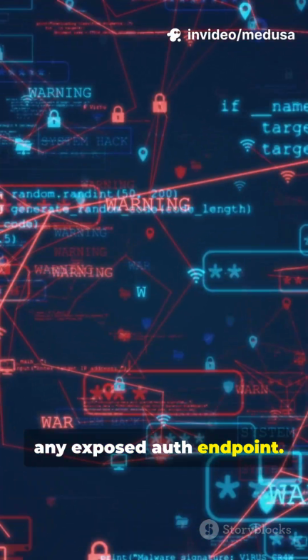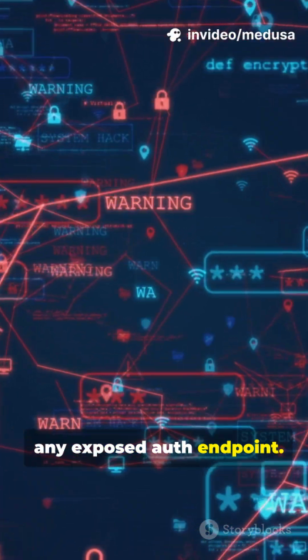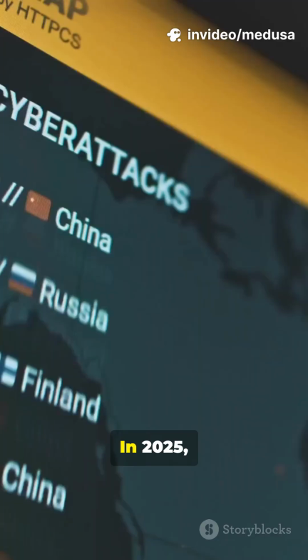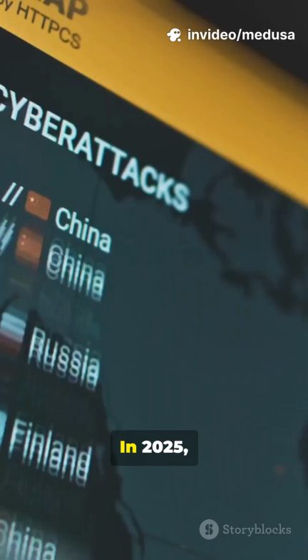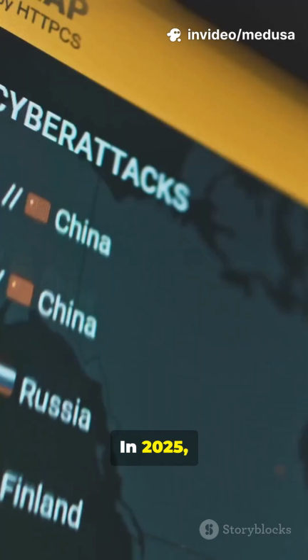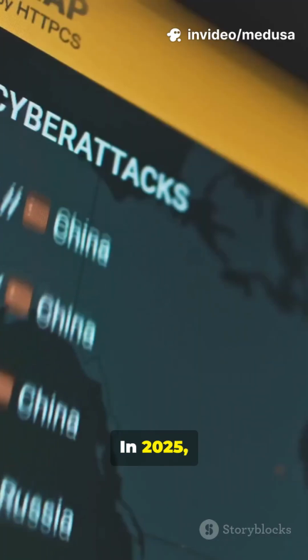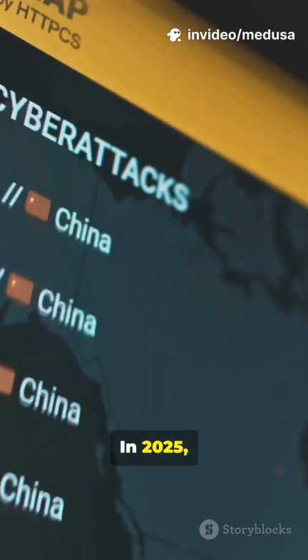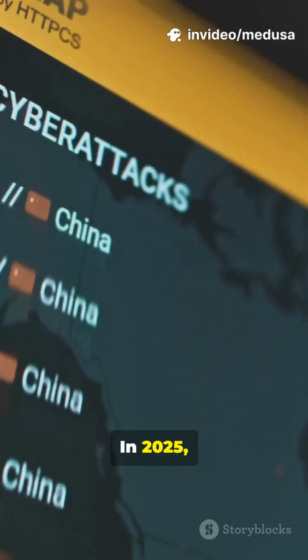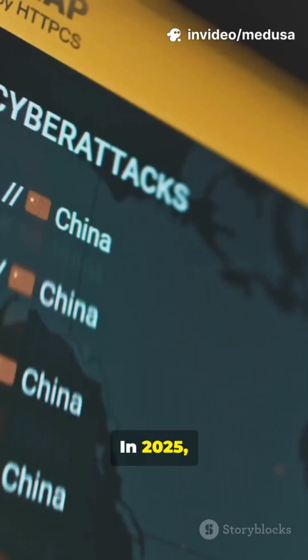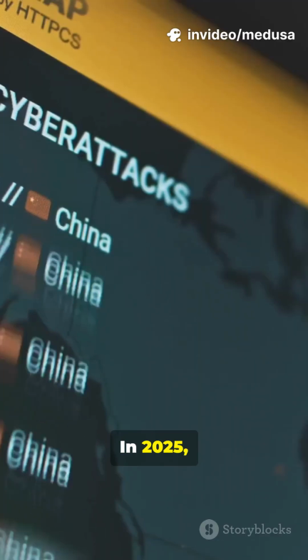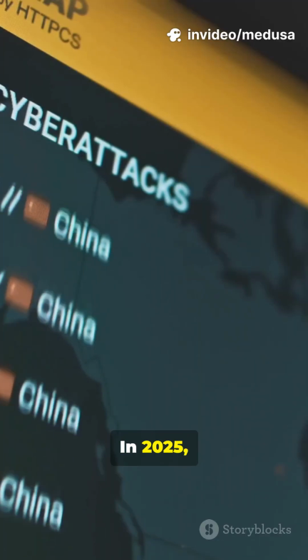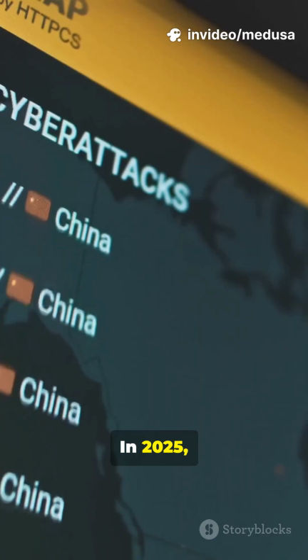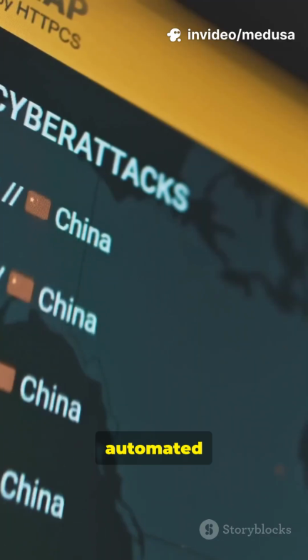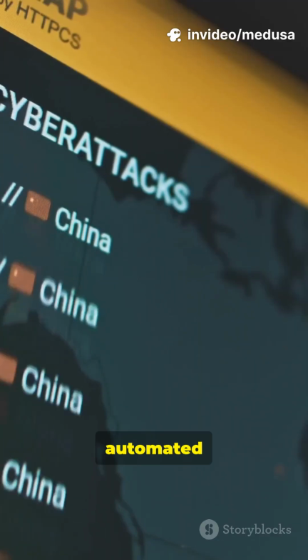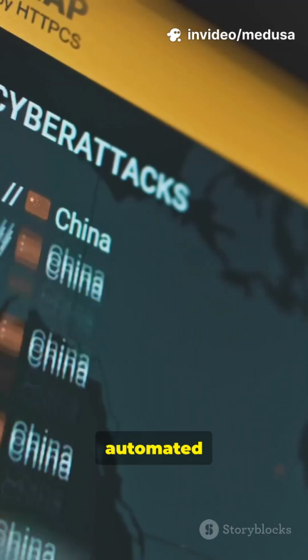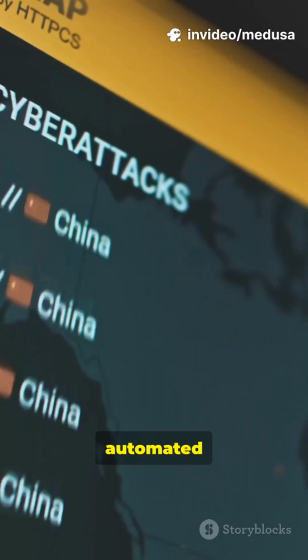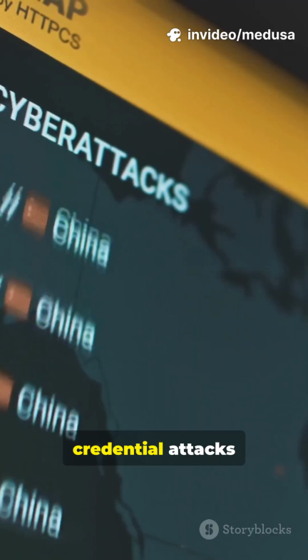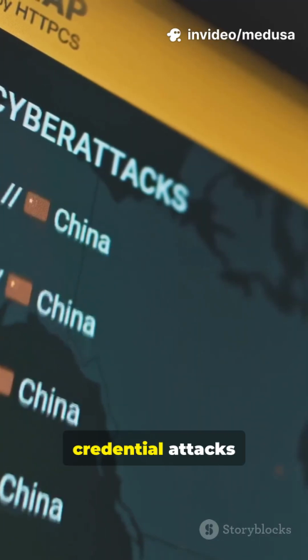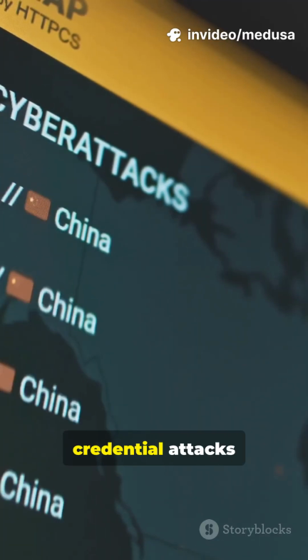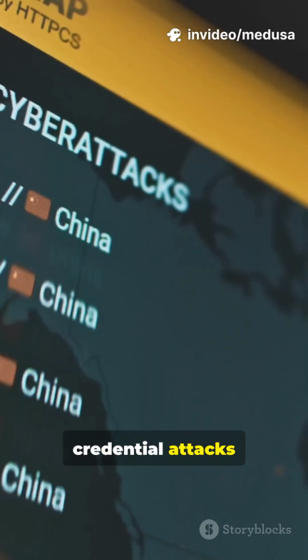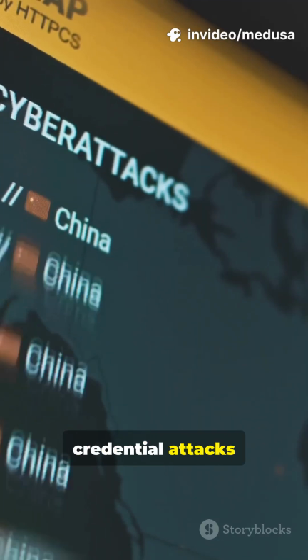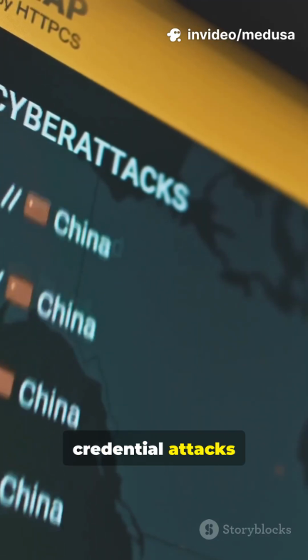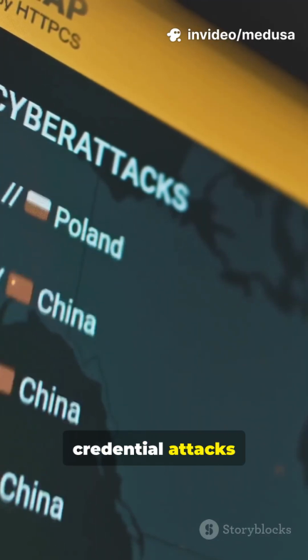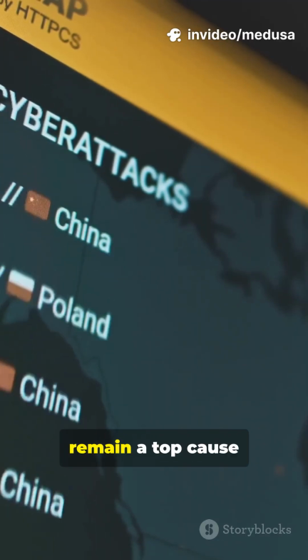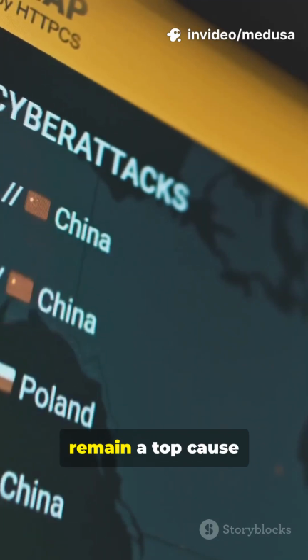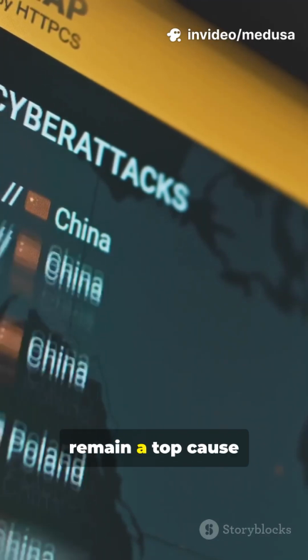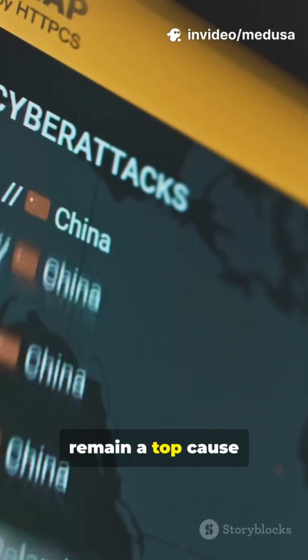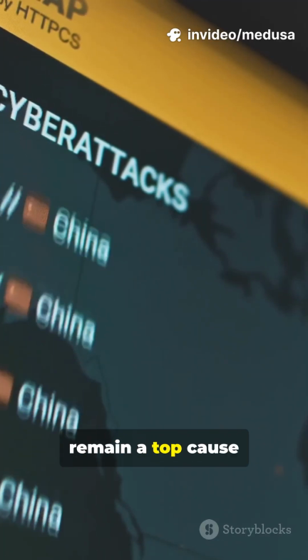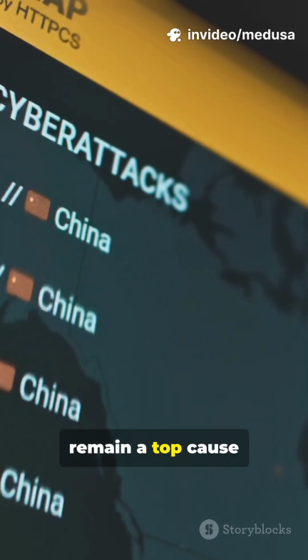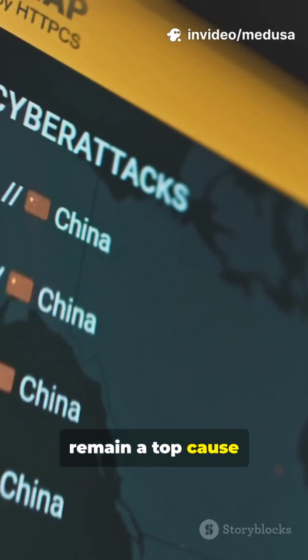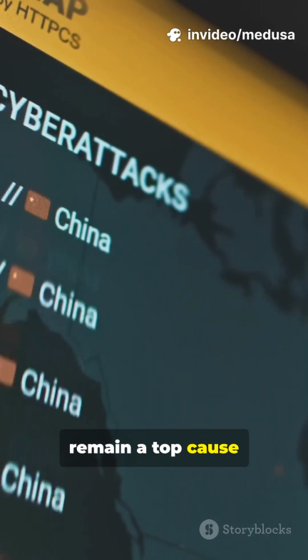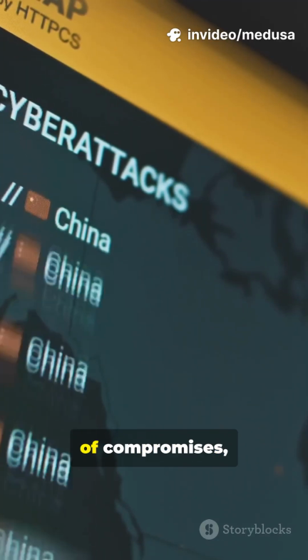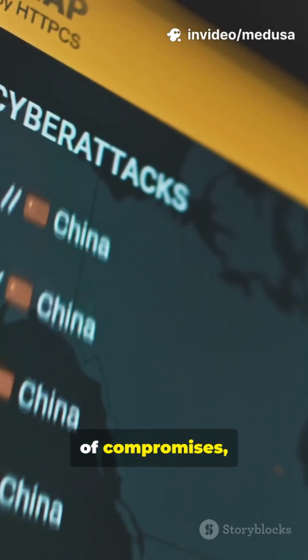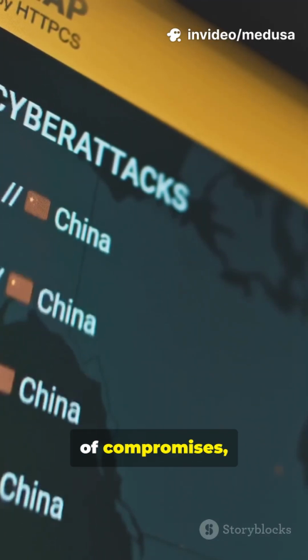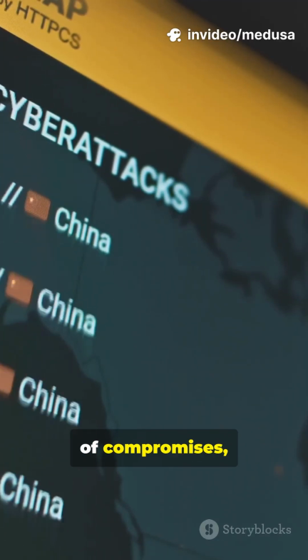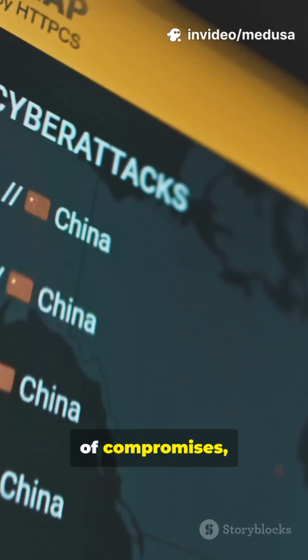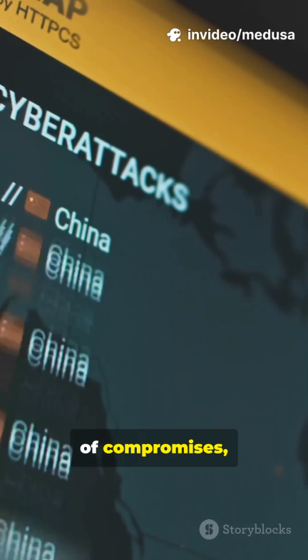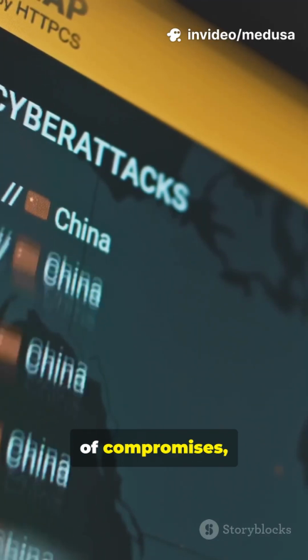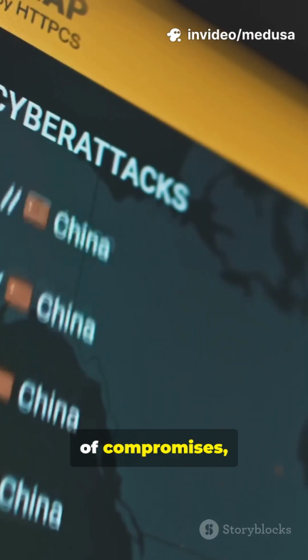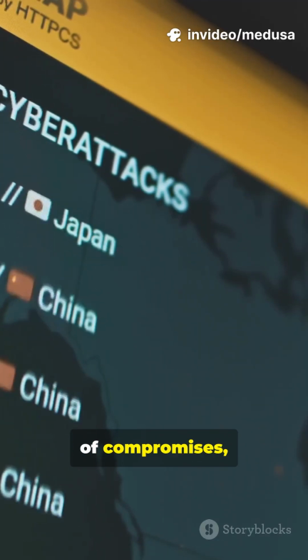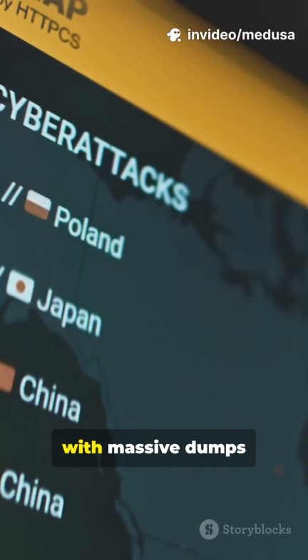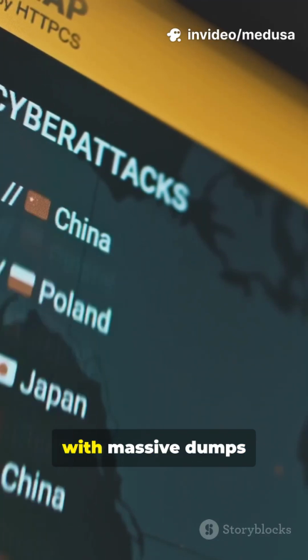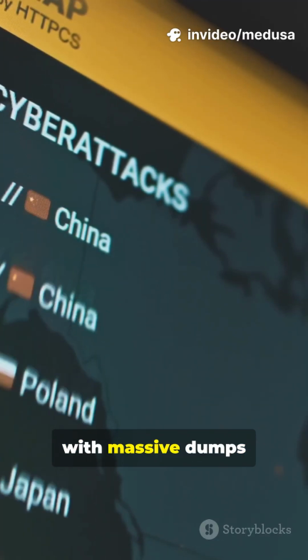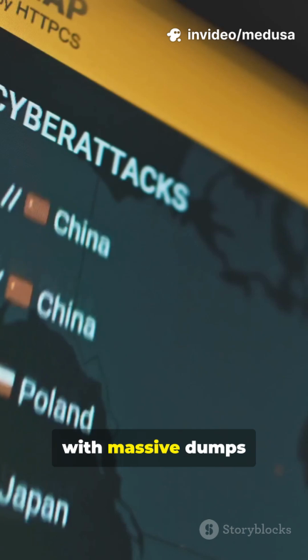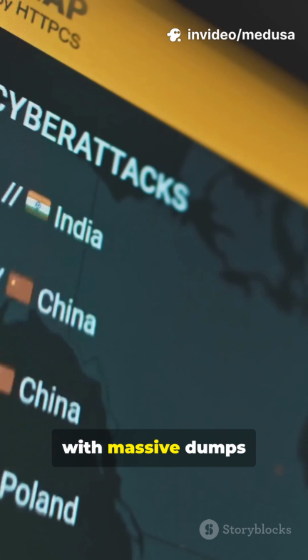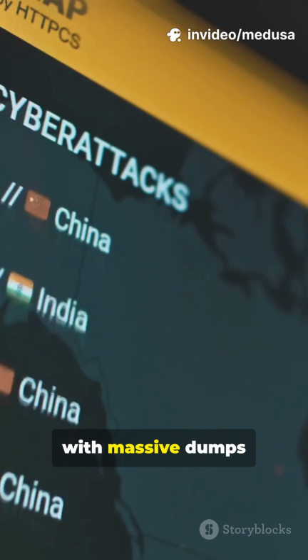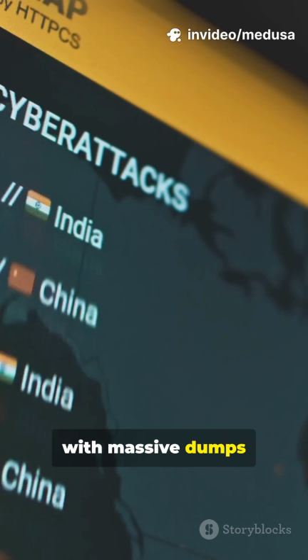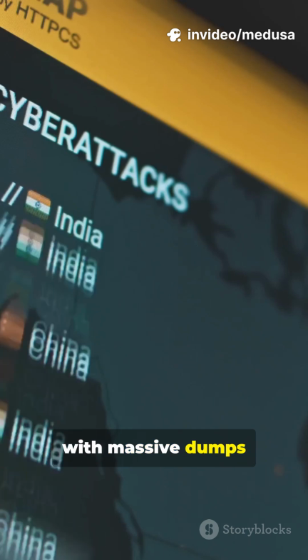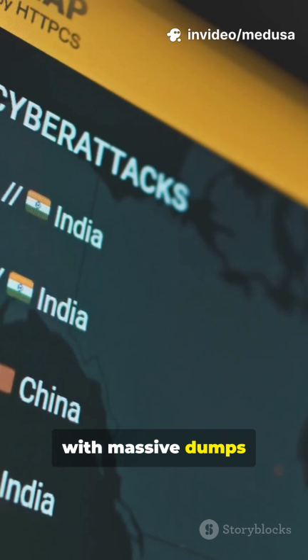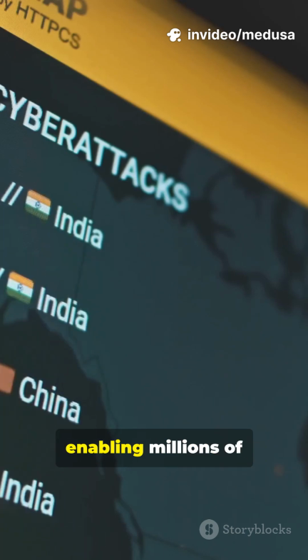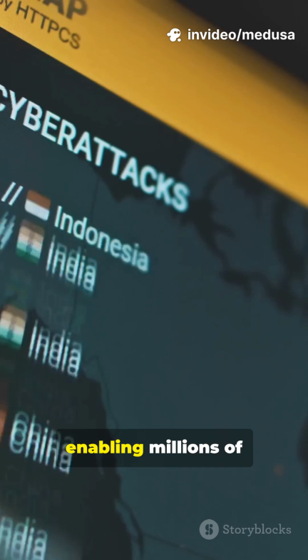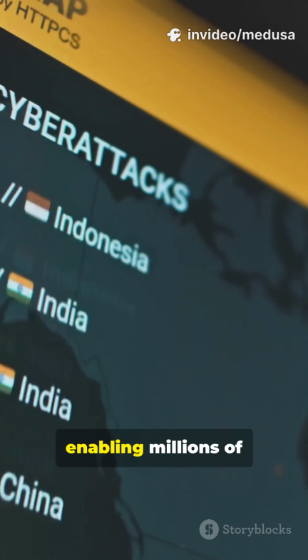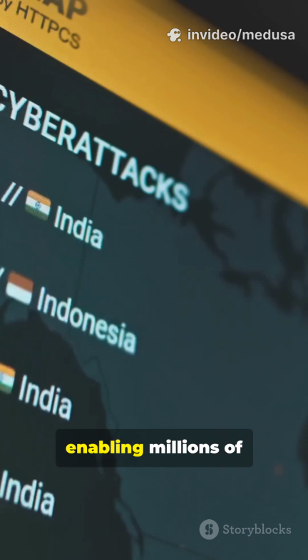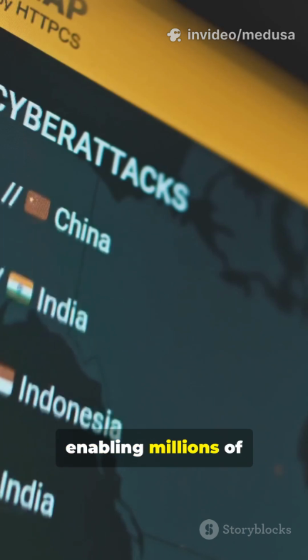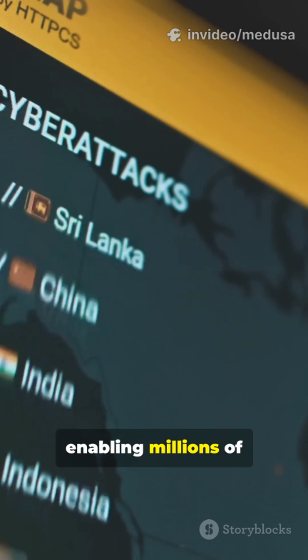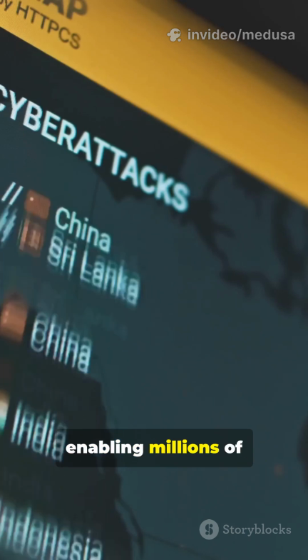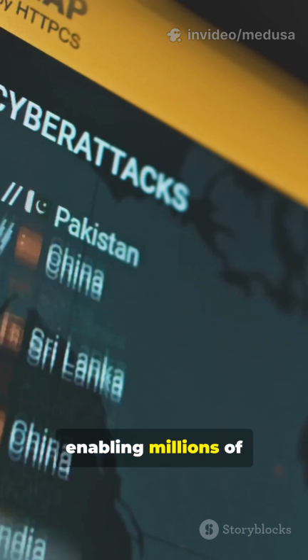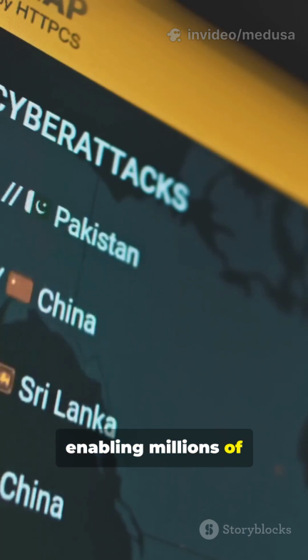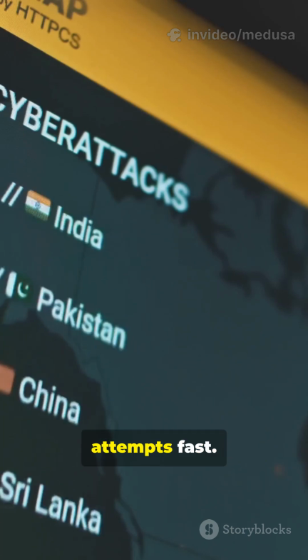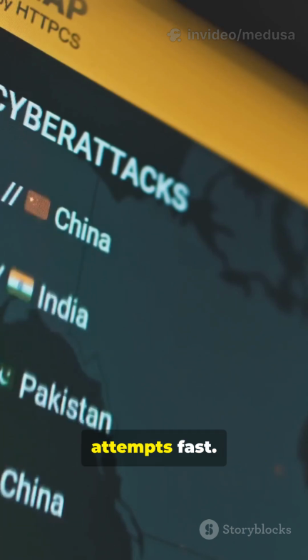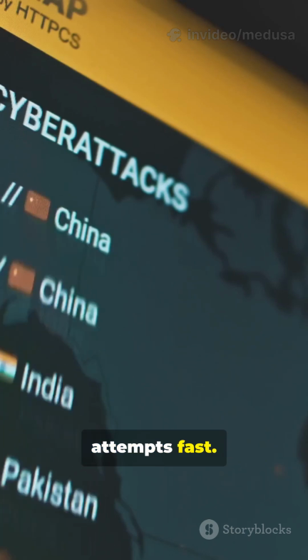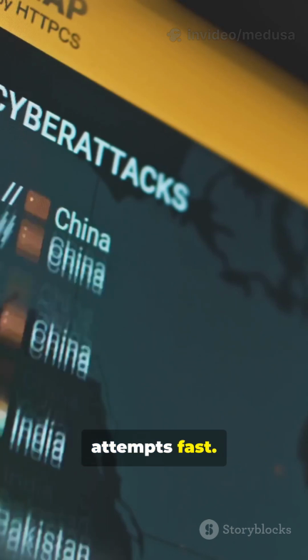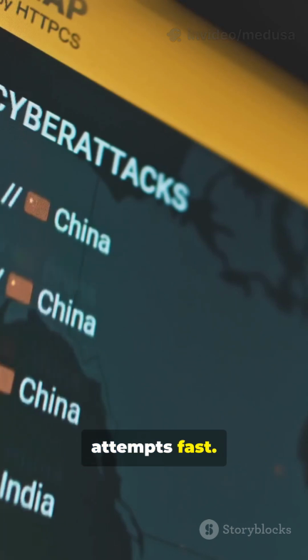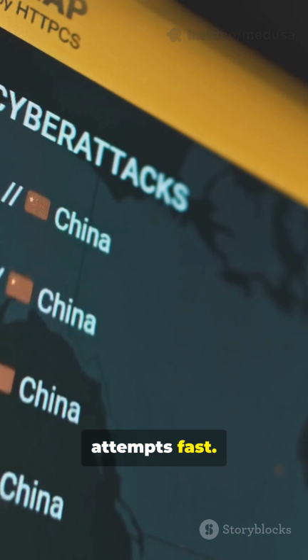In 2025, automated credential attacks remain a top cause of compromises, with massive credential dumps enabling millions of attempts fast.